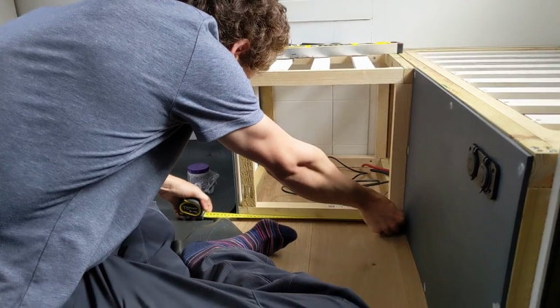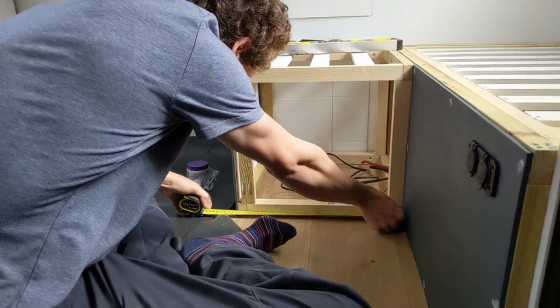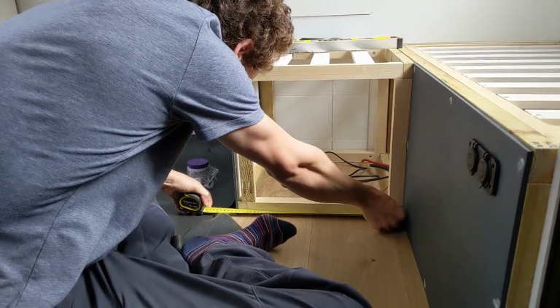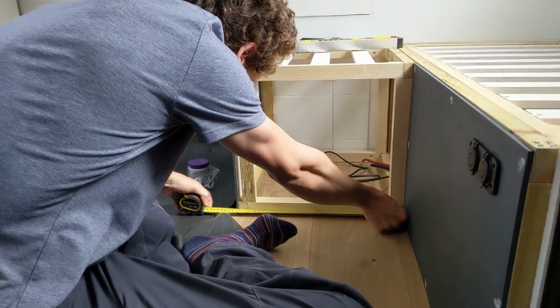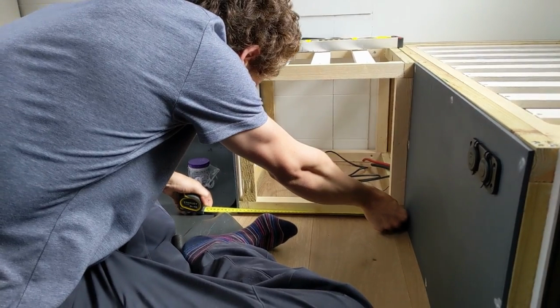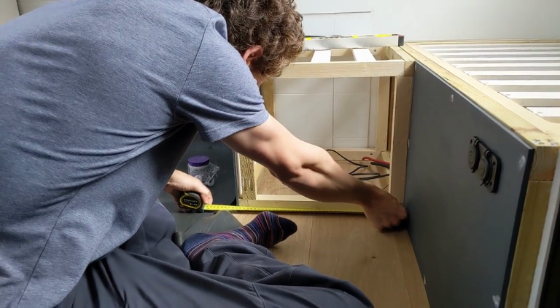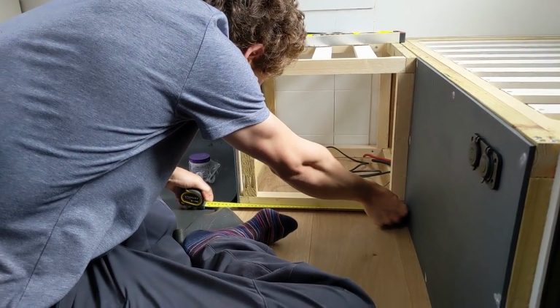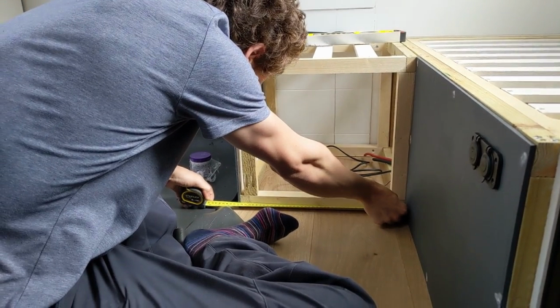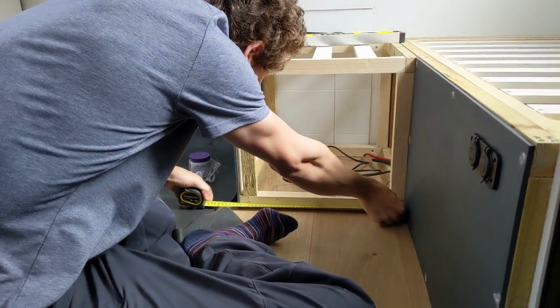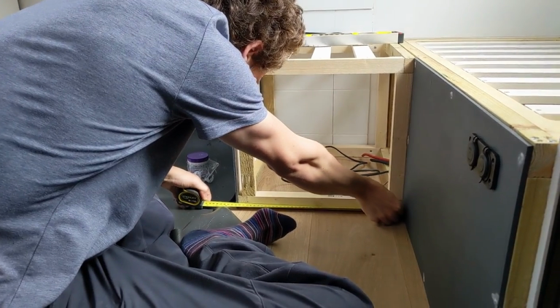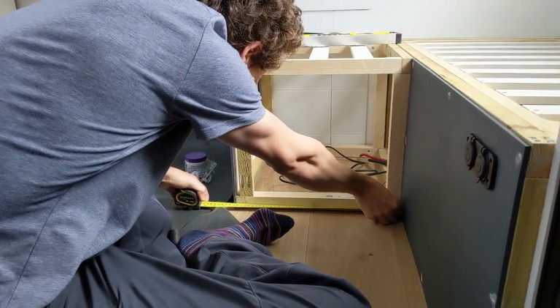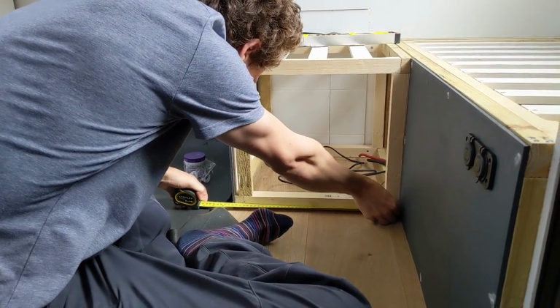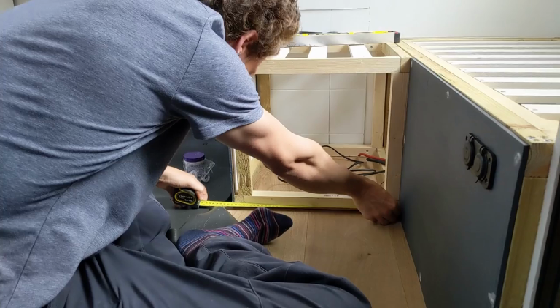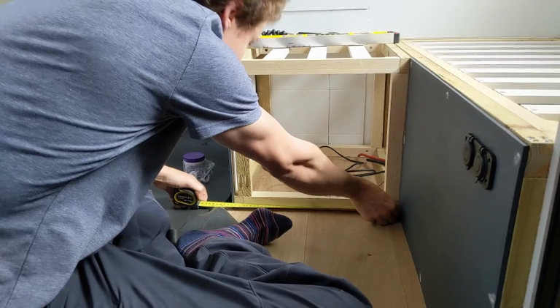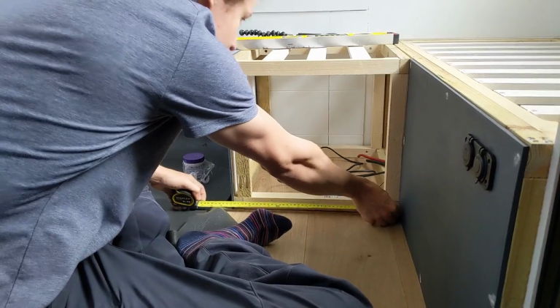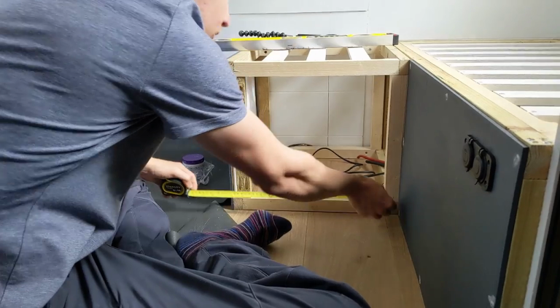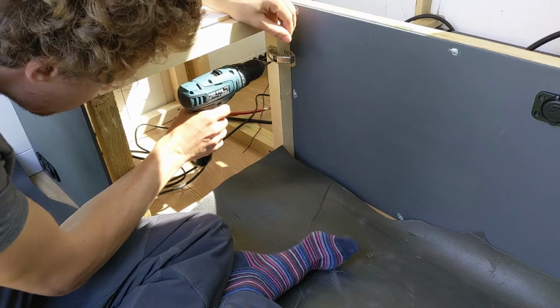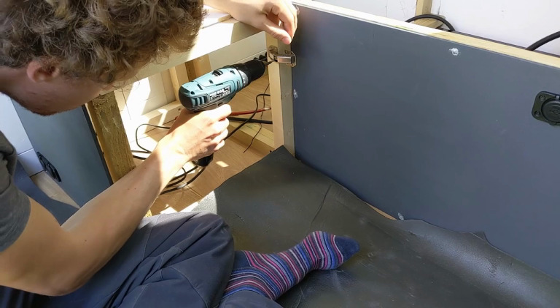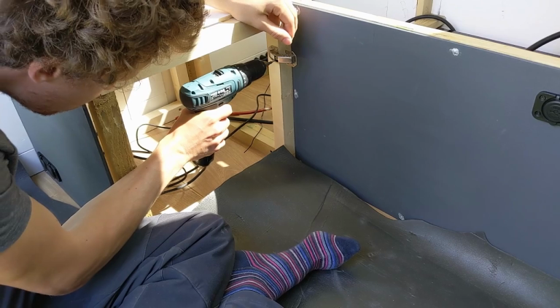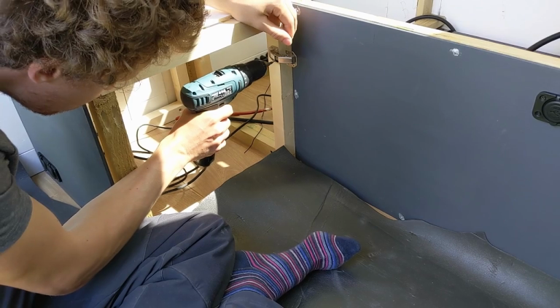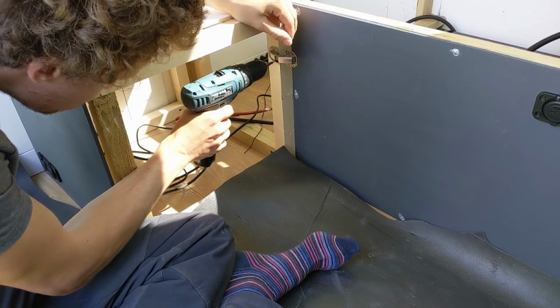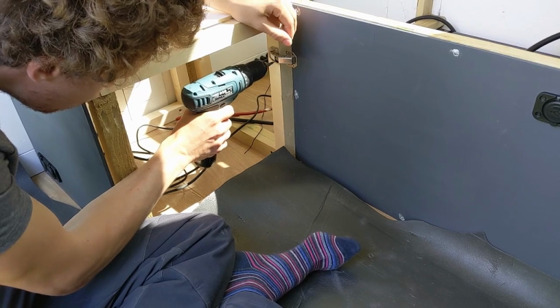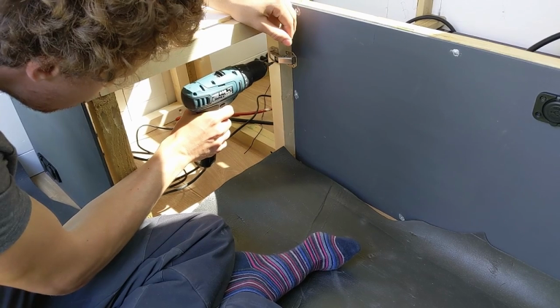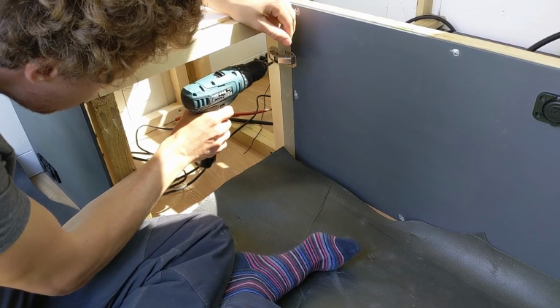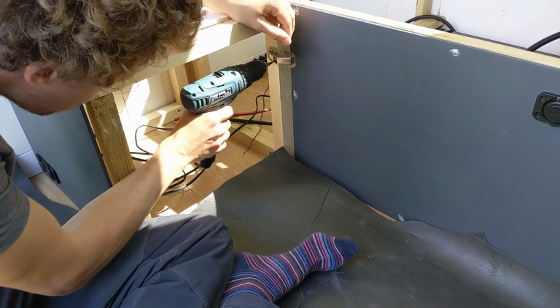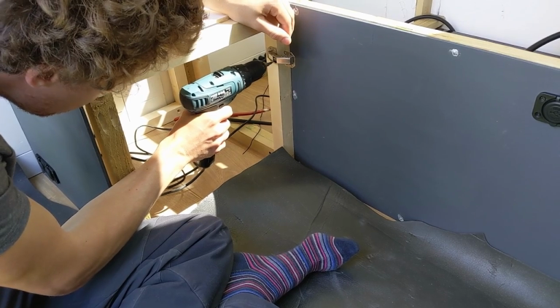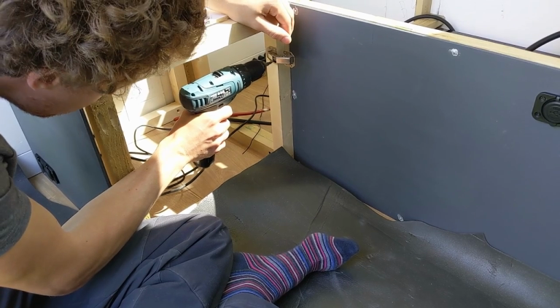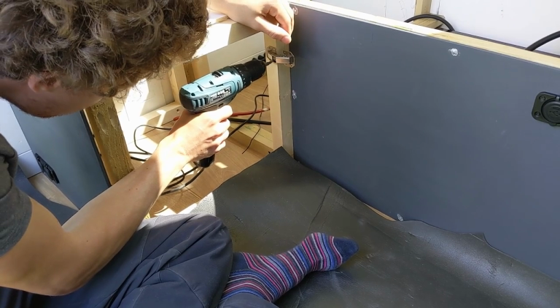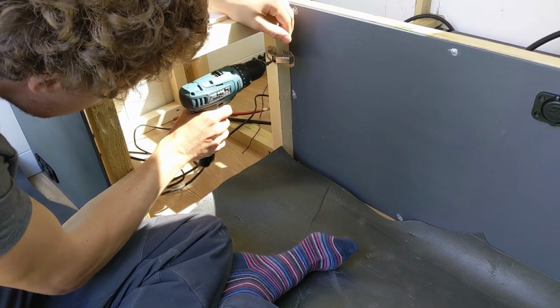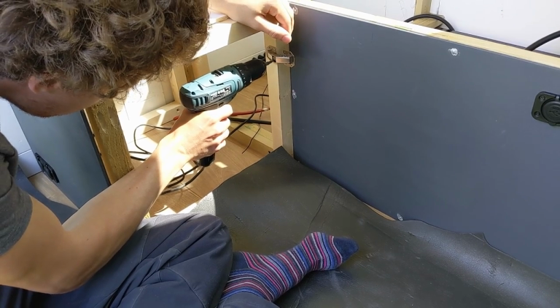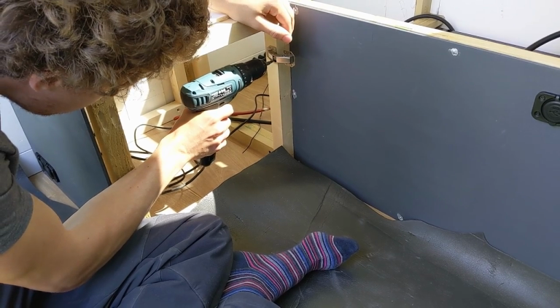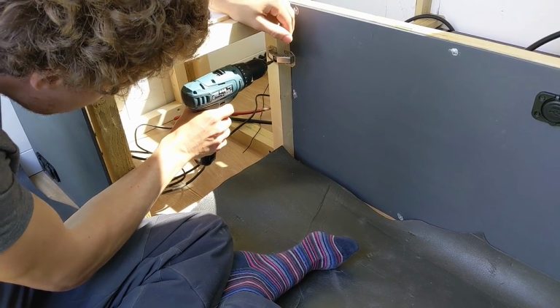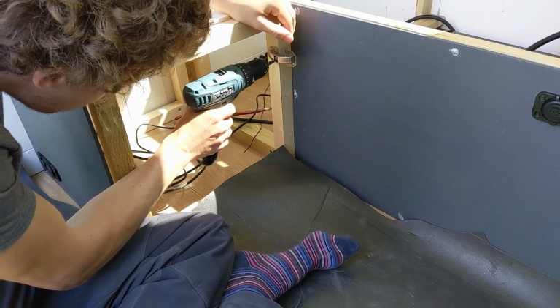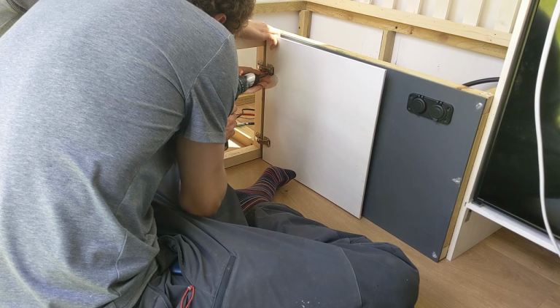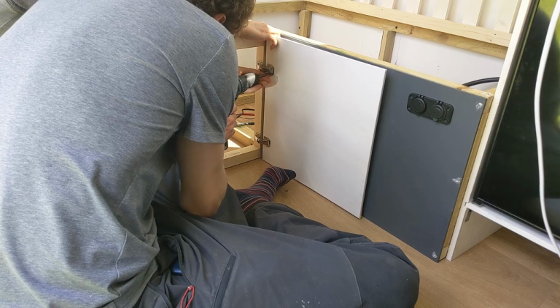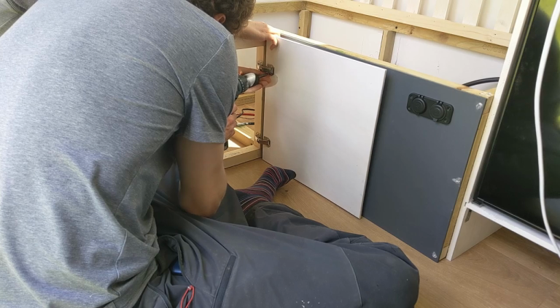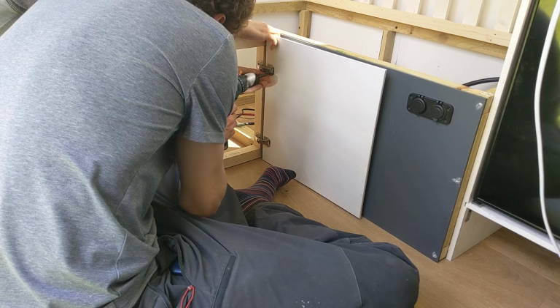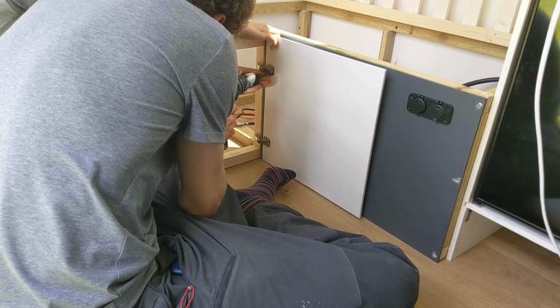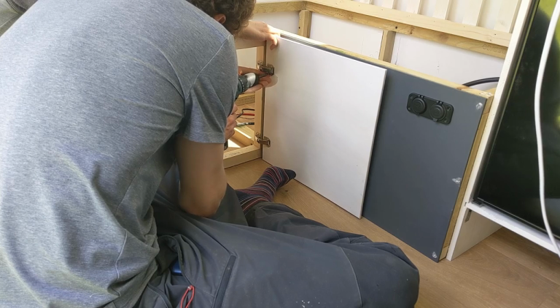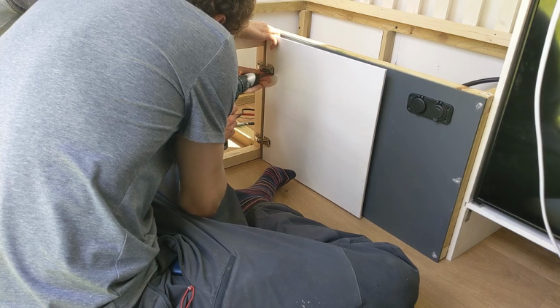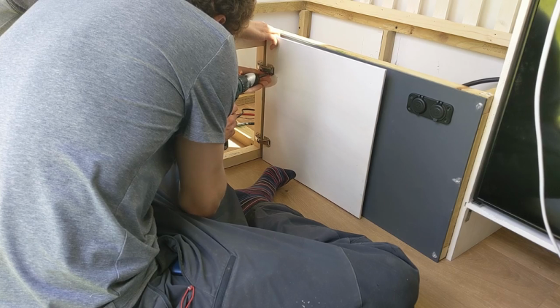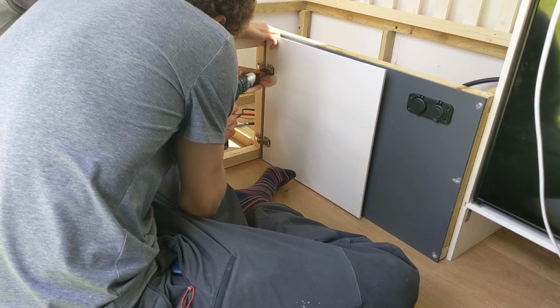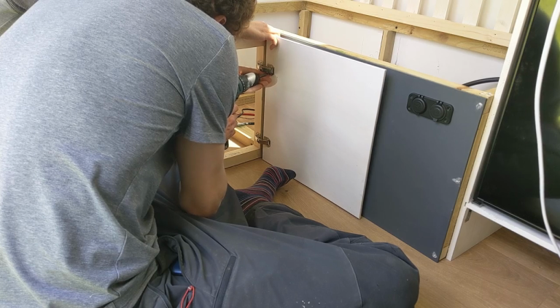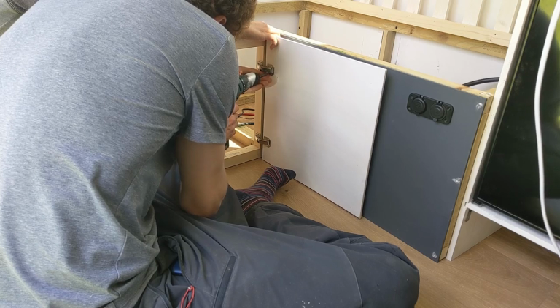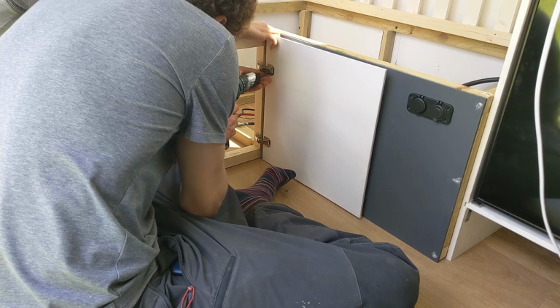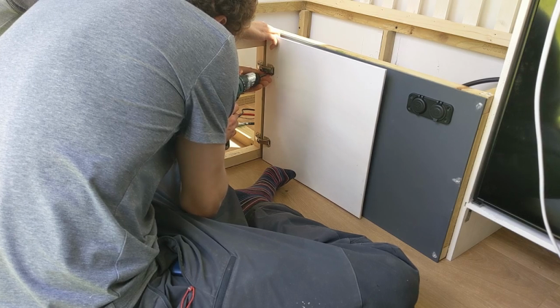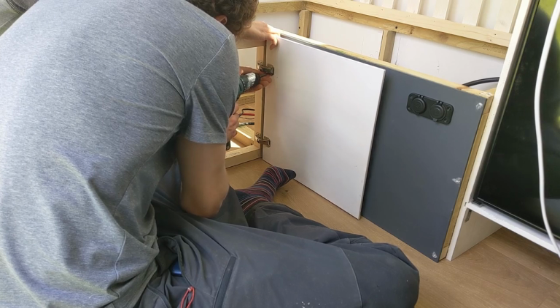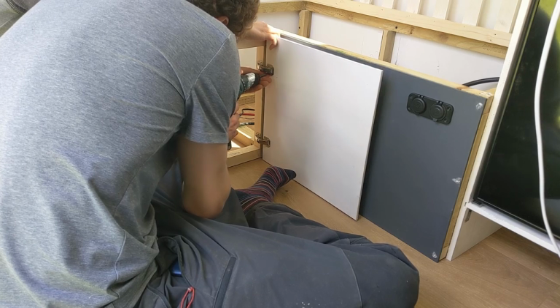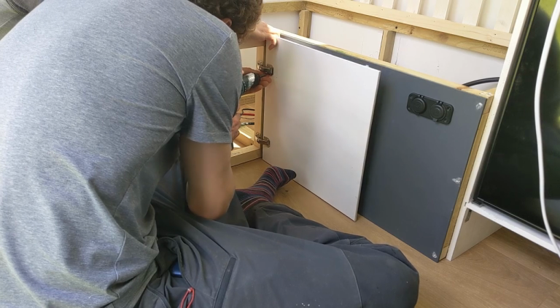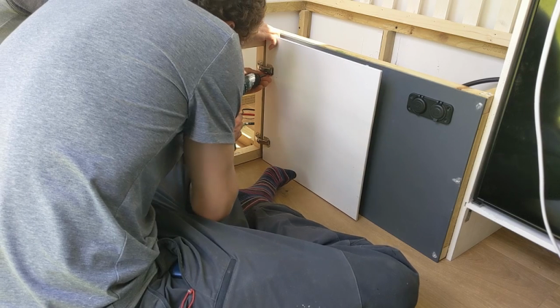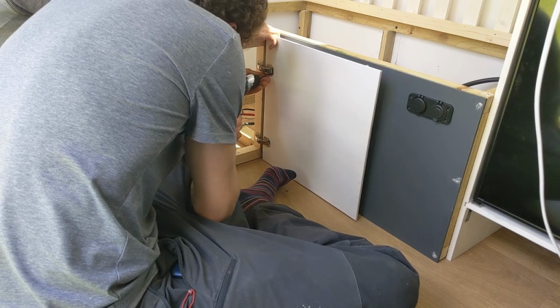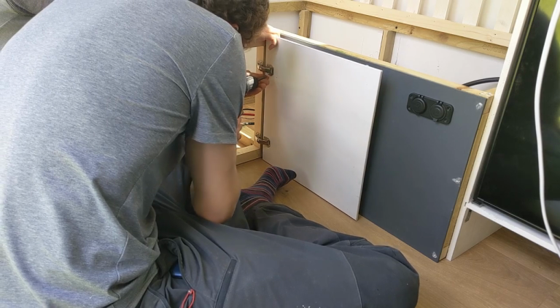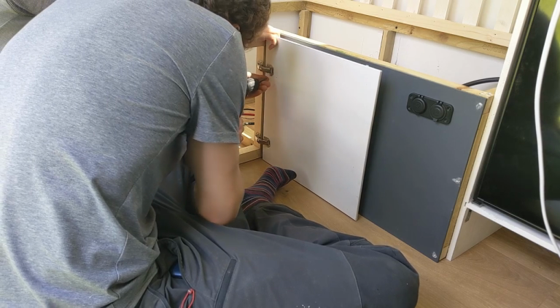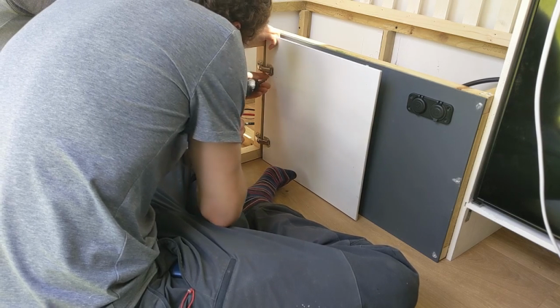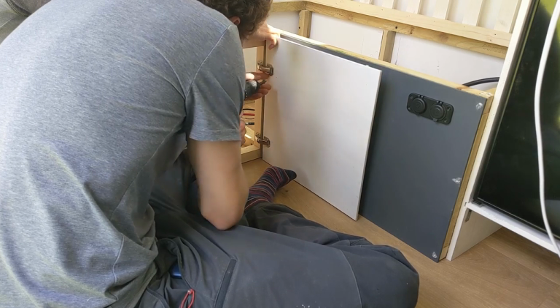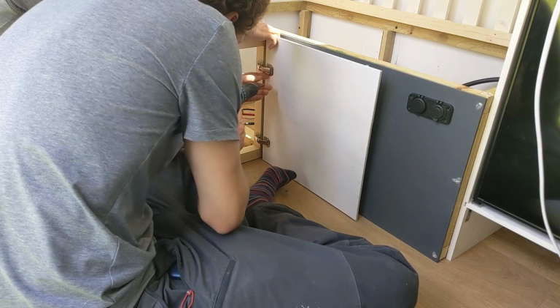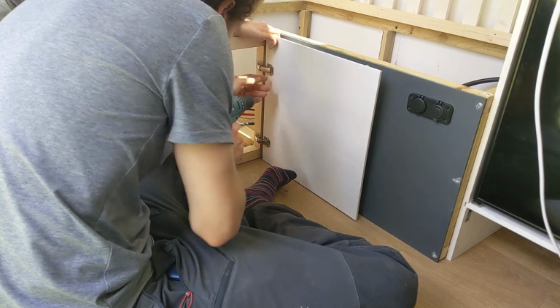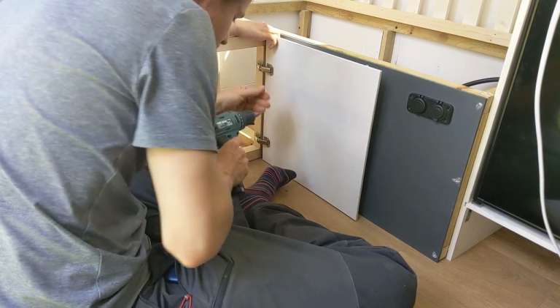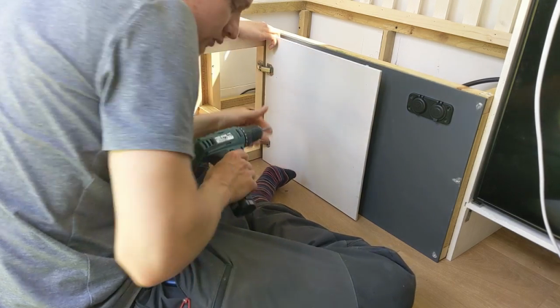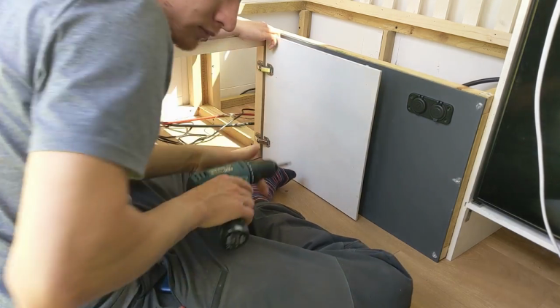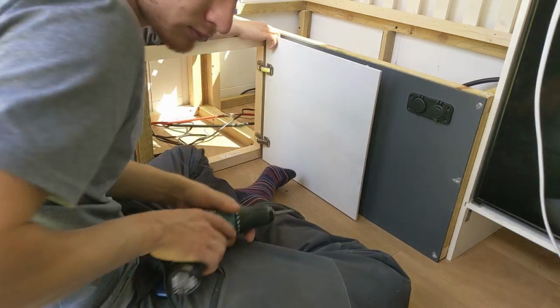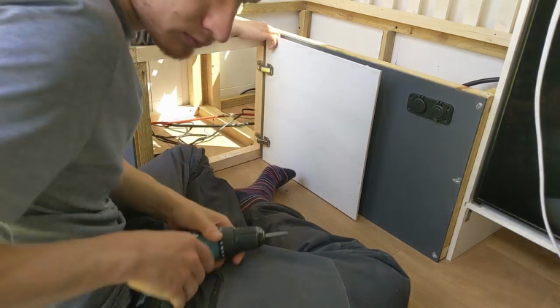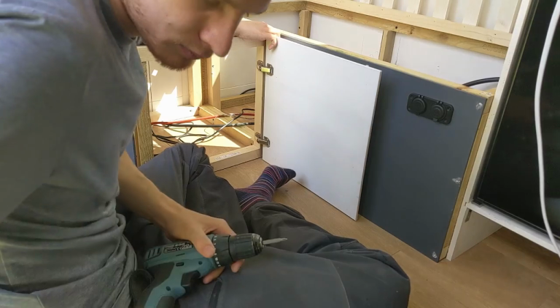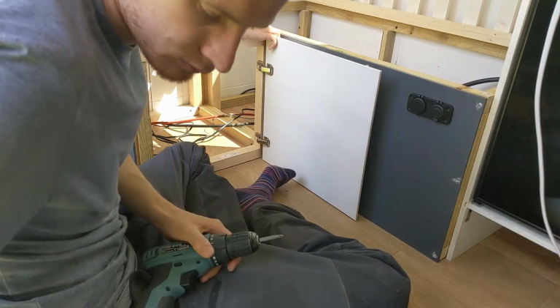Alex is measuring up for the final piece of the bench seat — the only thing we've got left to do is make this cupboard door.